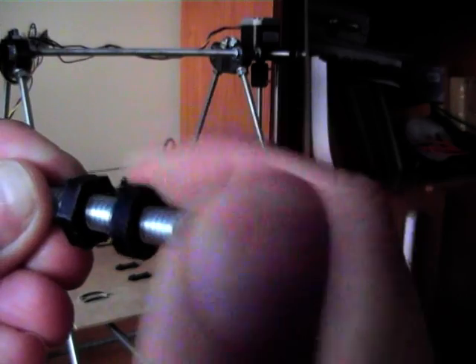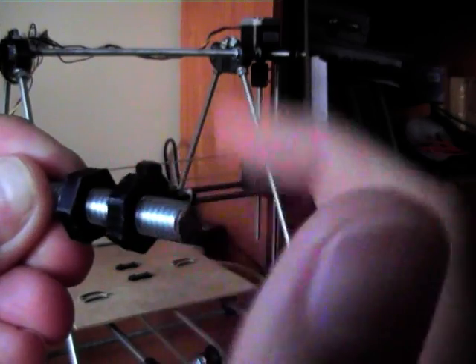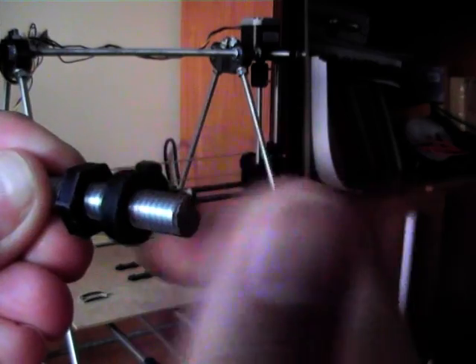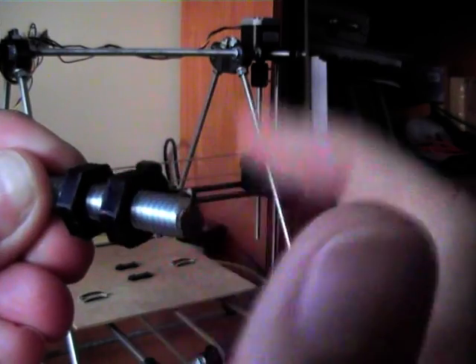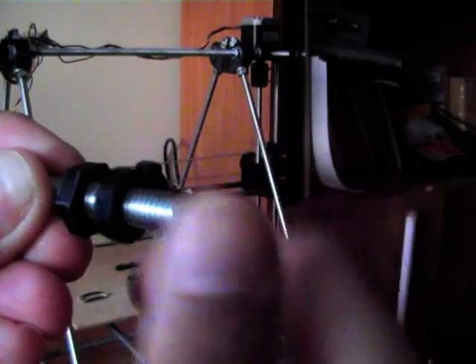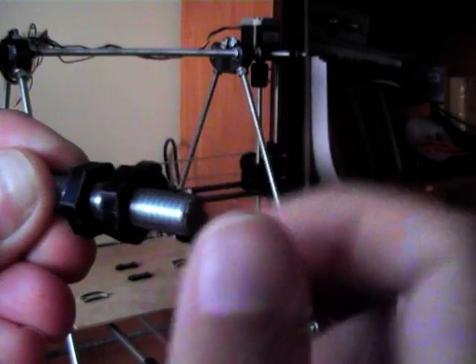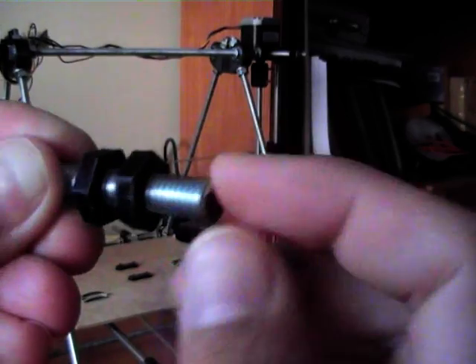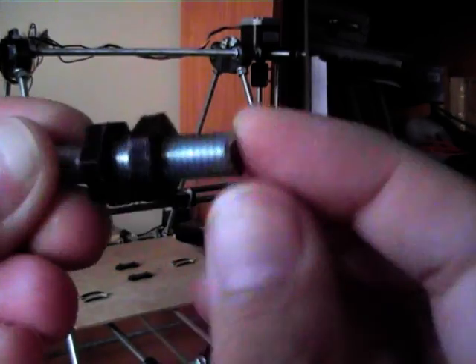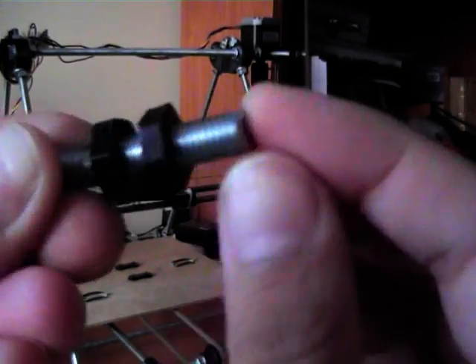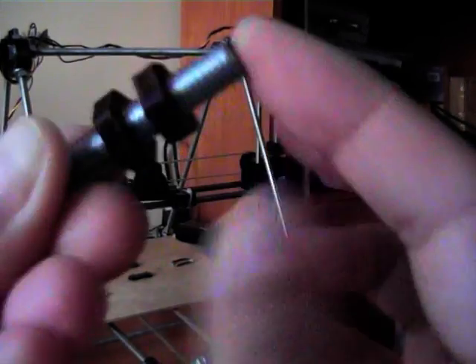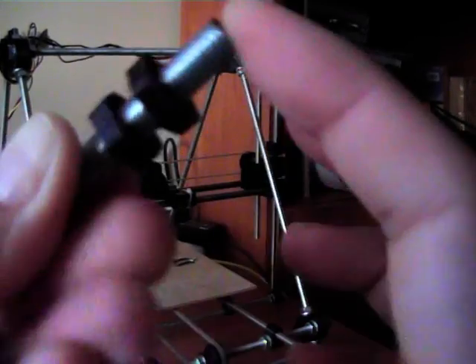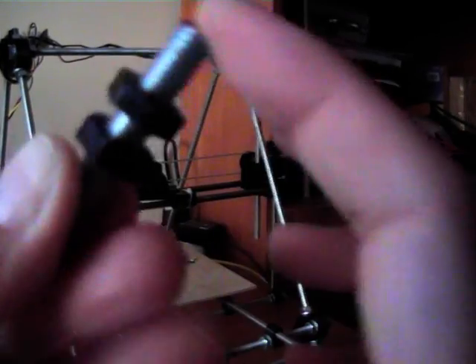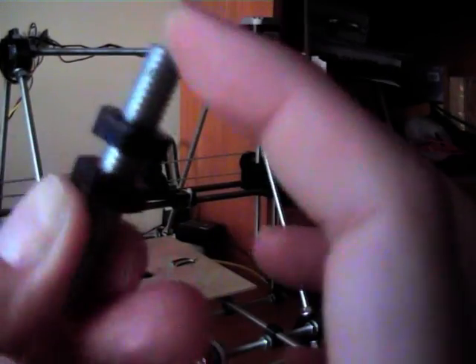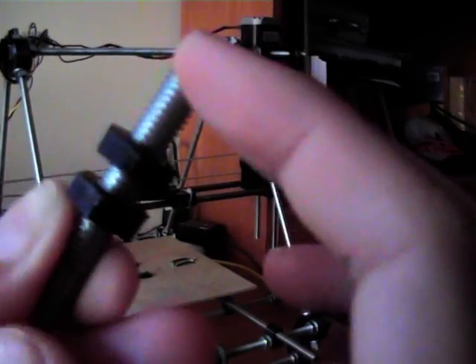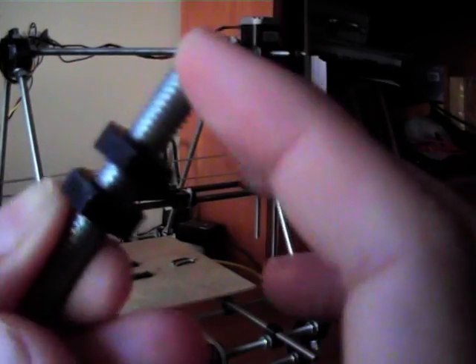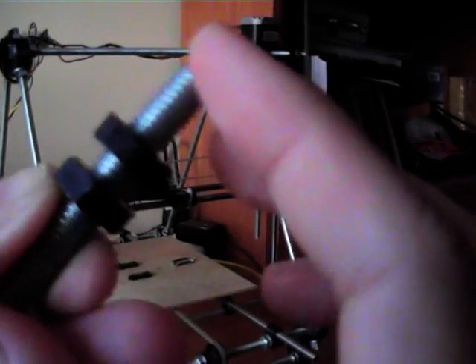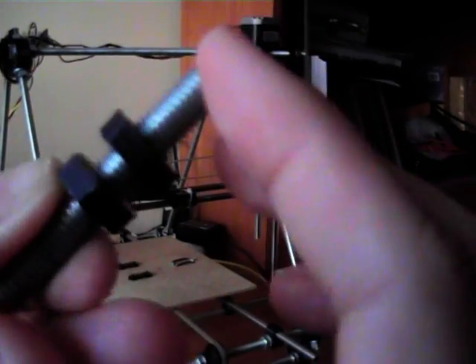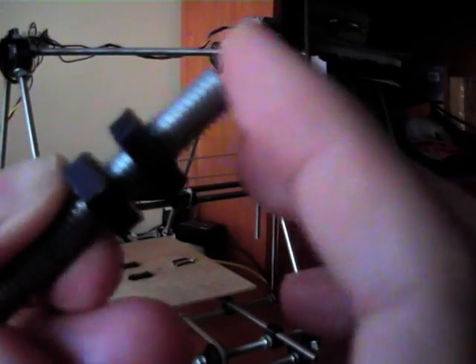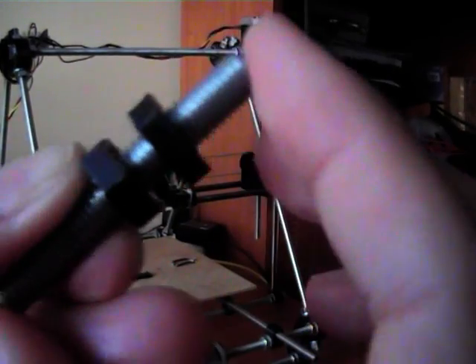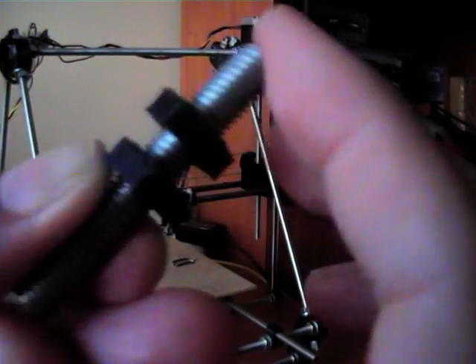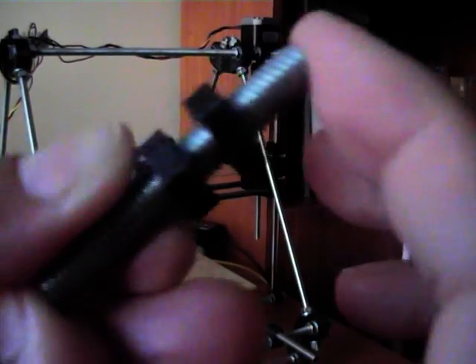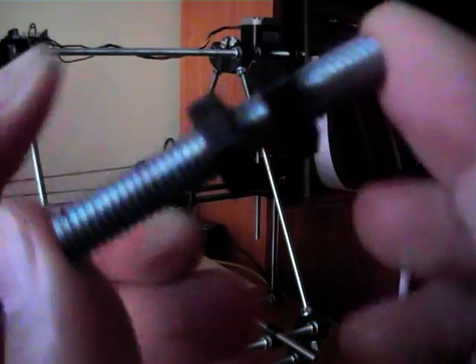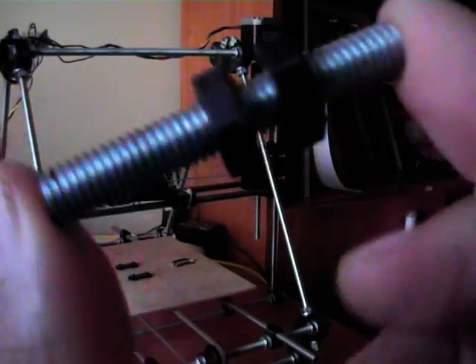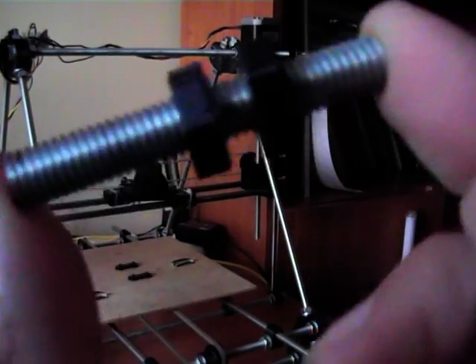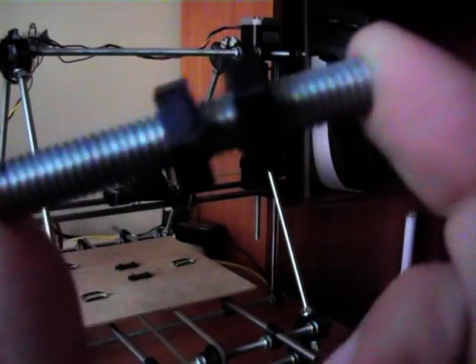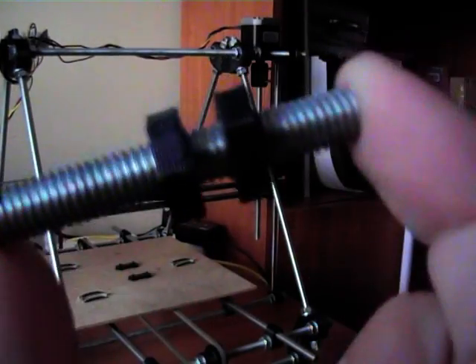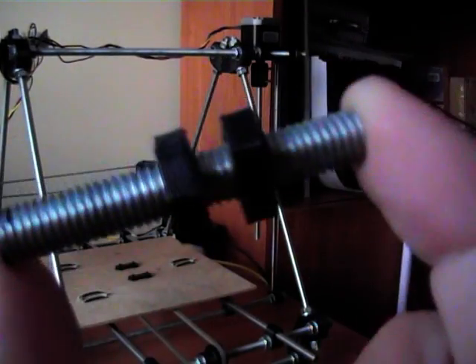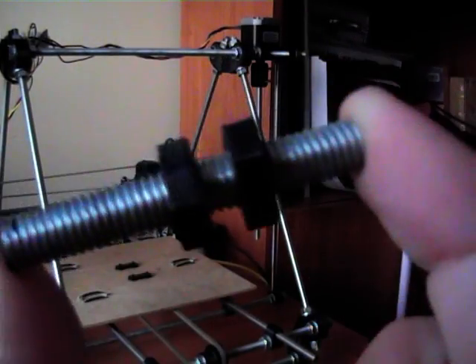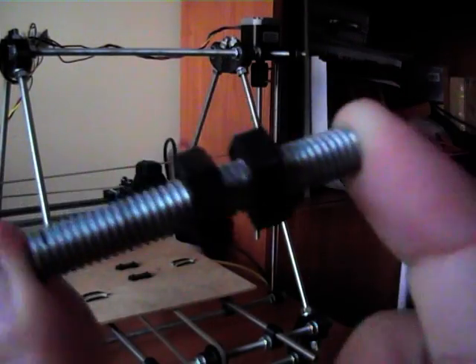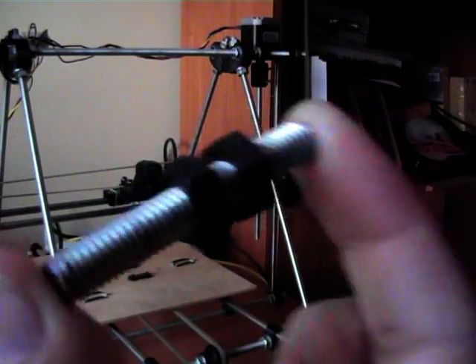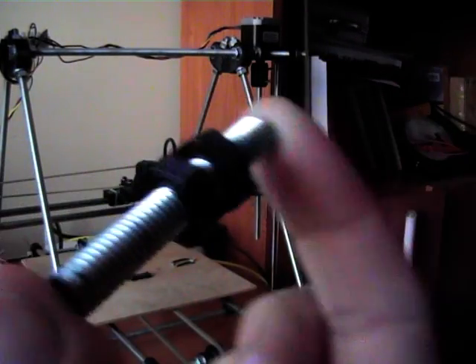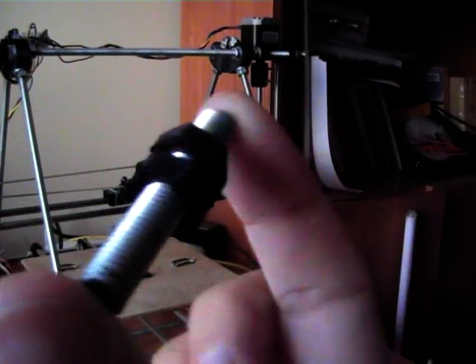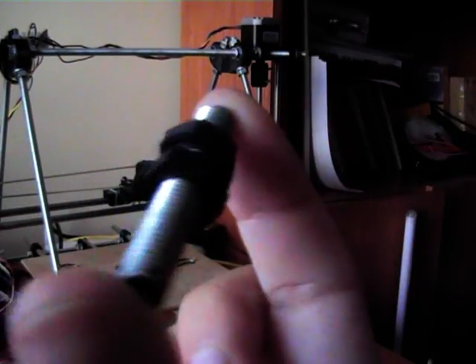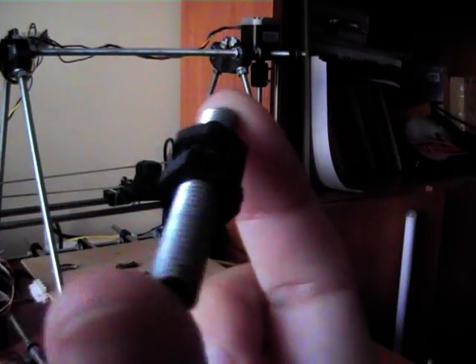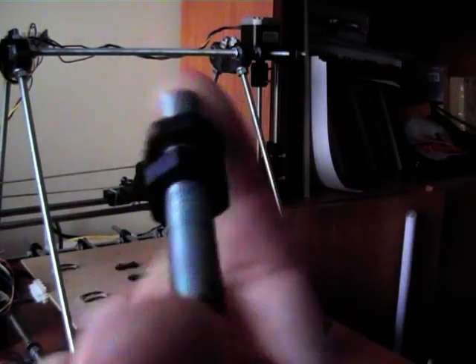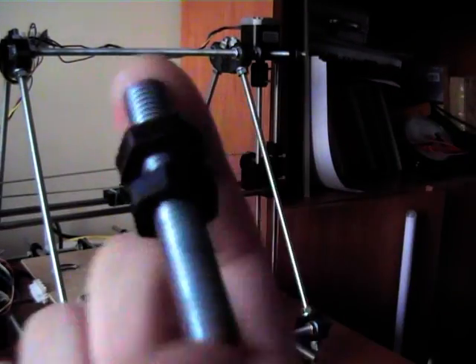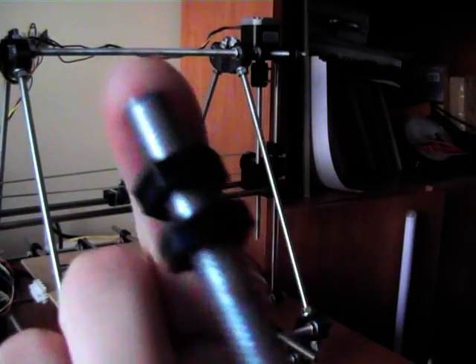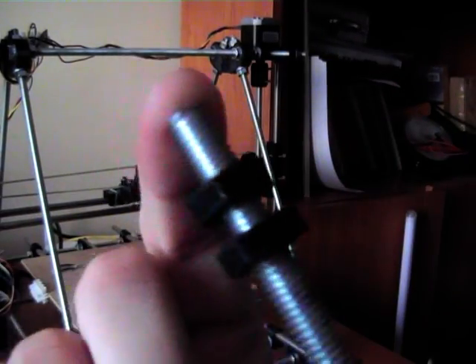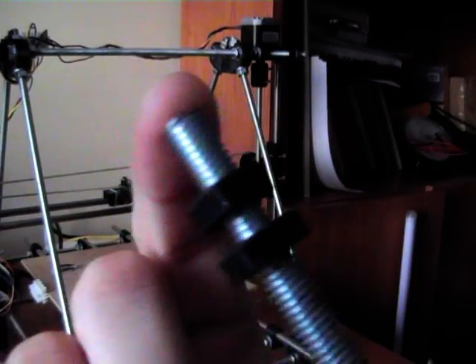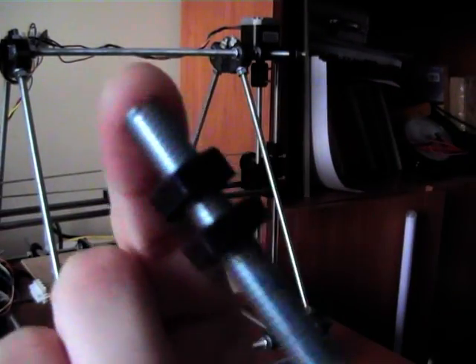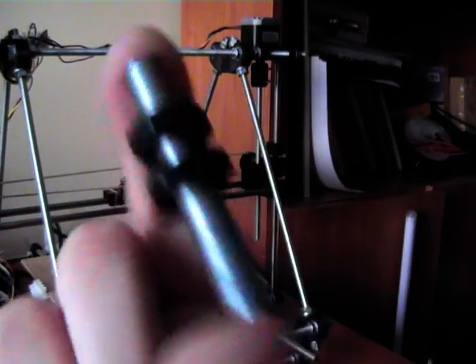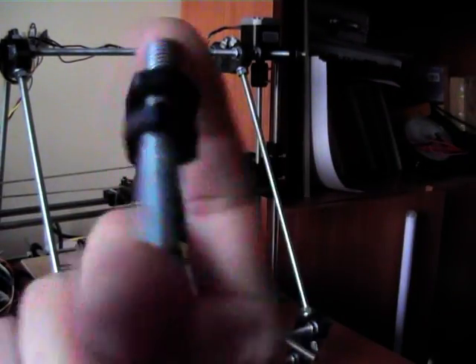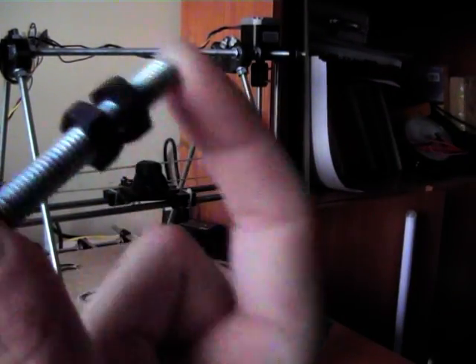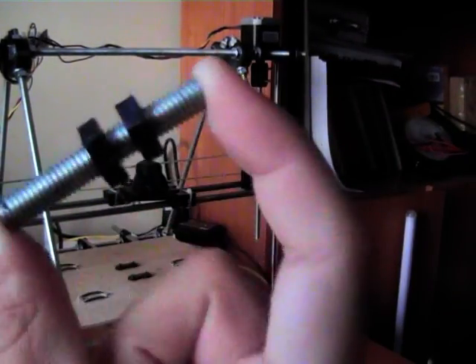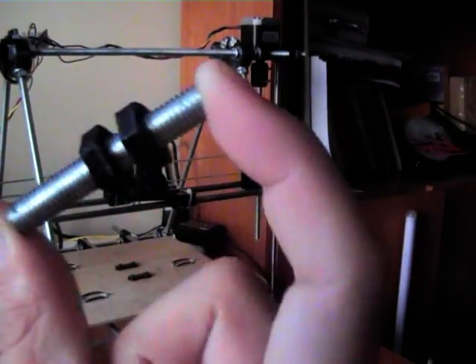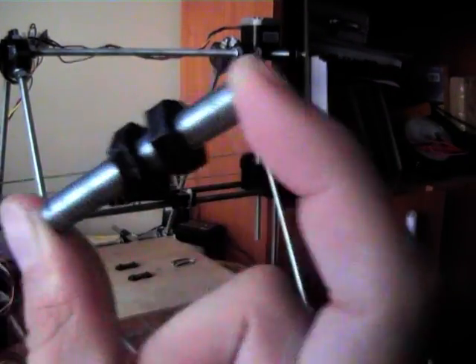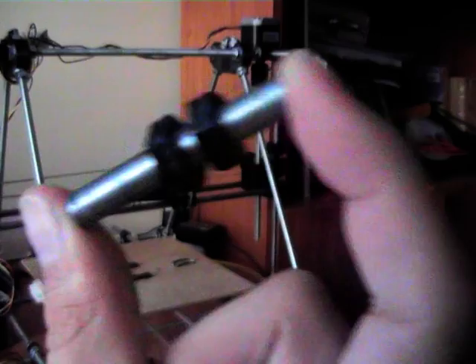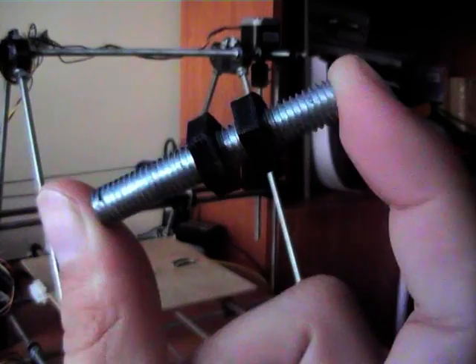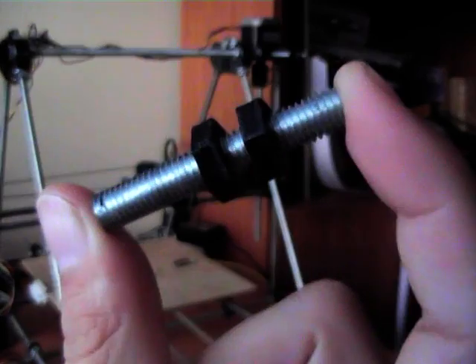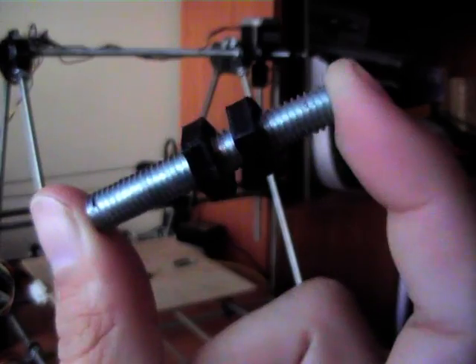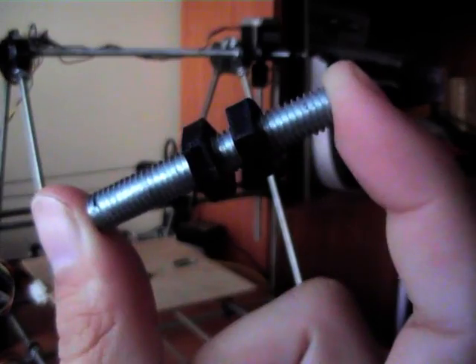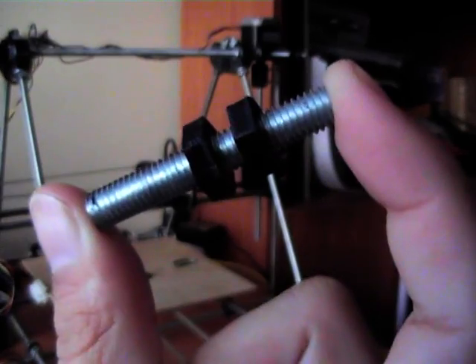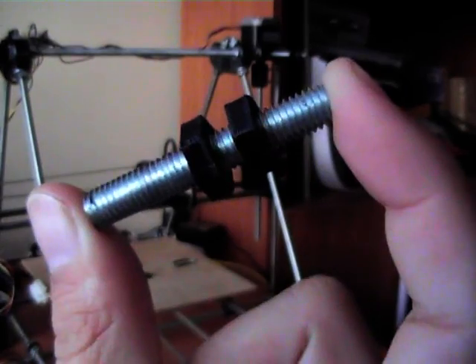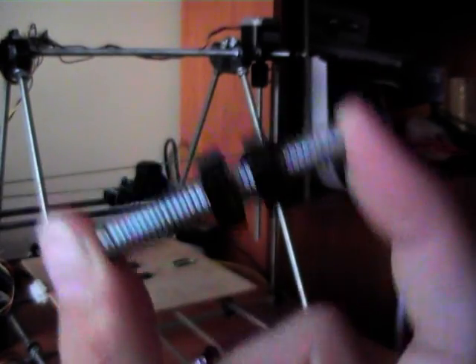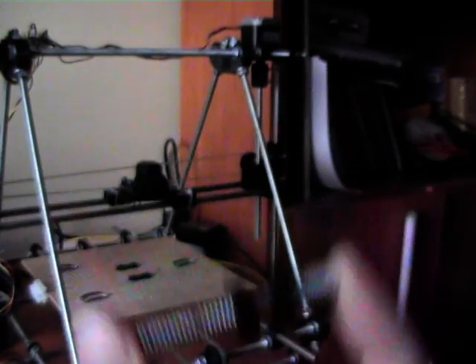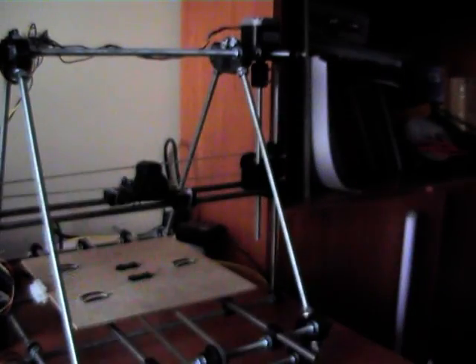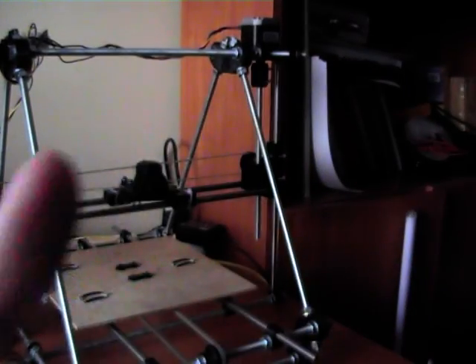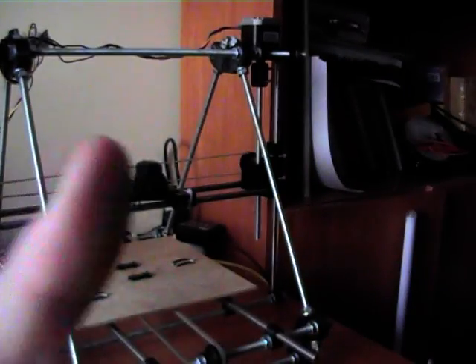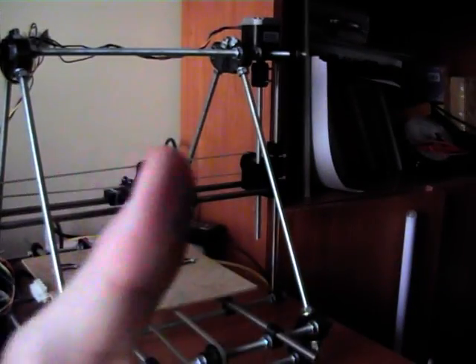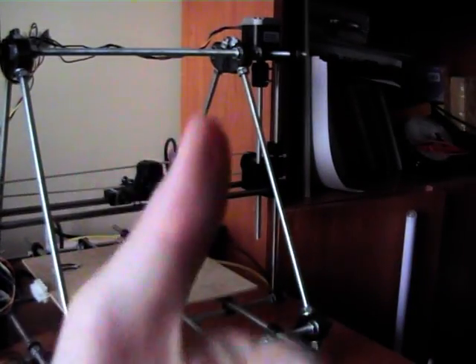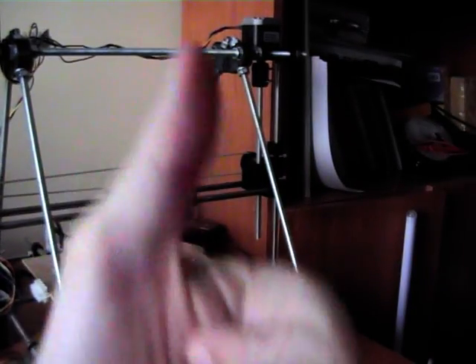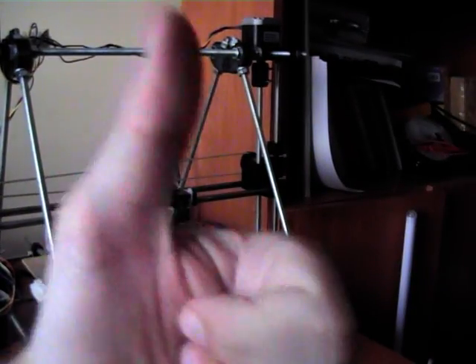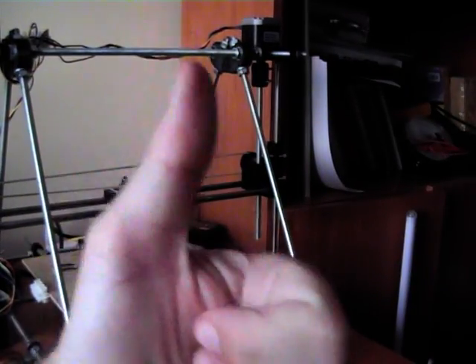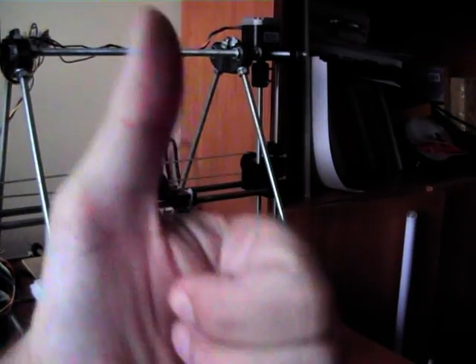I'm going to add a little bit of temperature in the pan. Let's take a look at the temperature. I'm going to add a little bit.